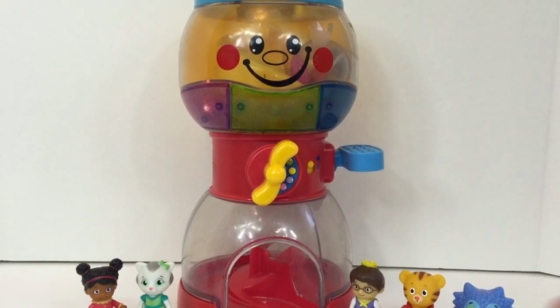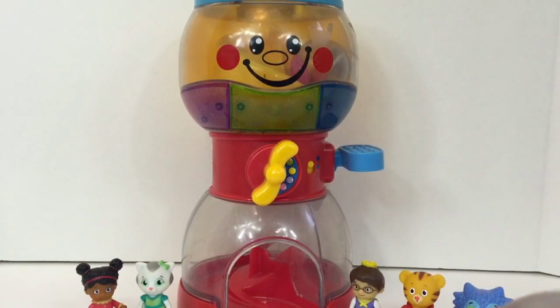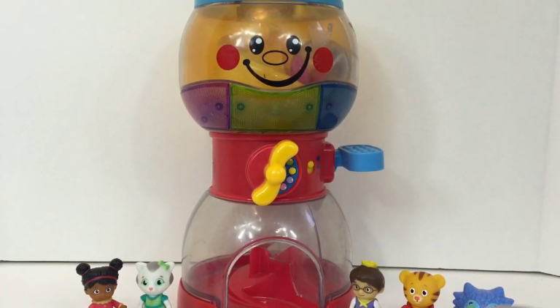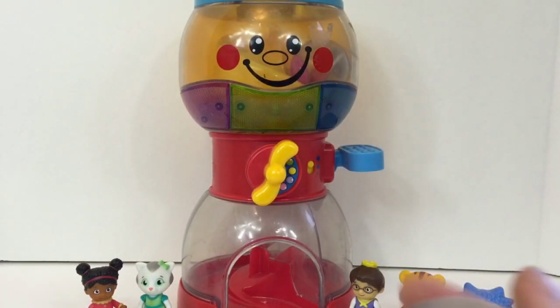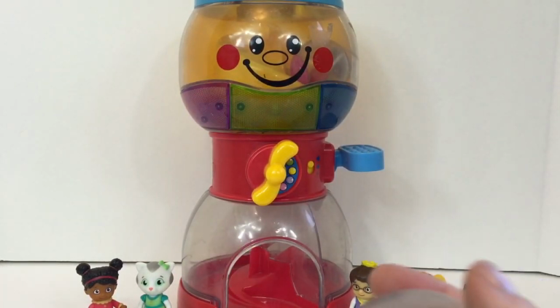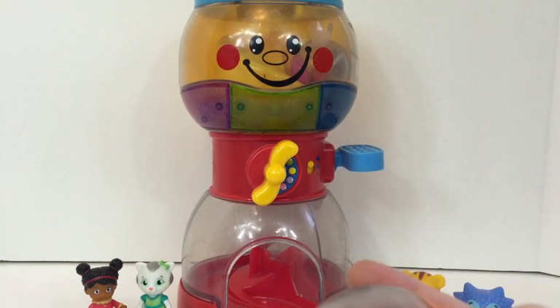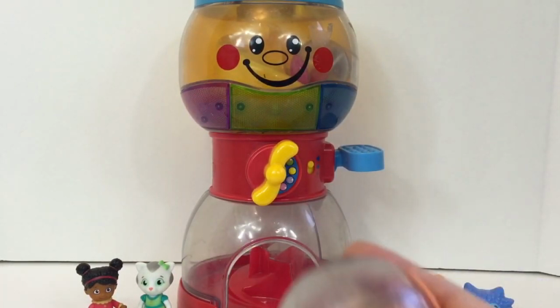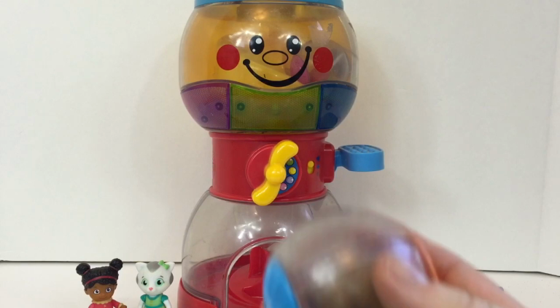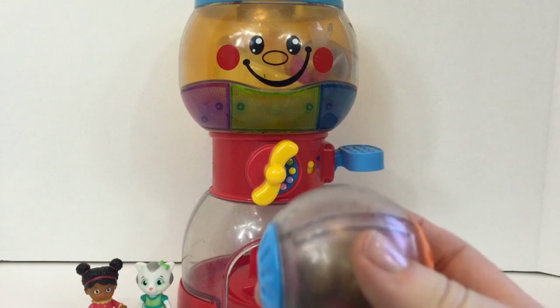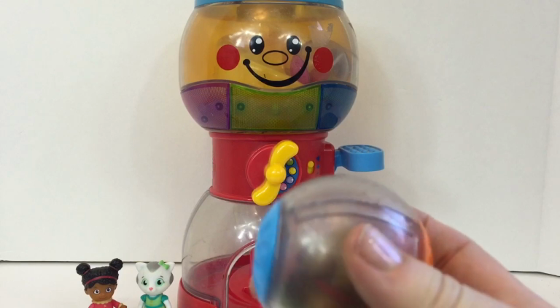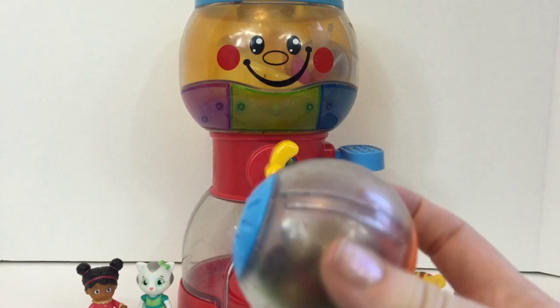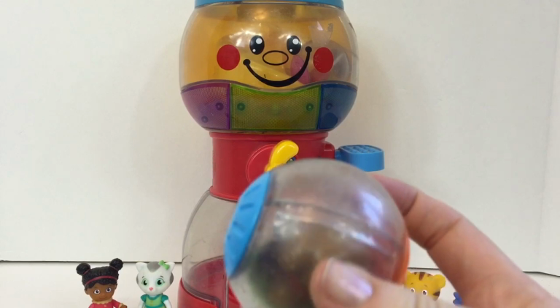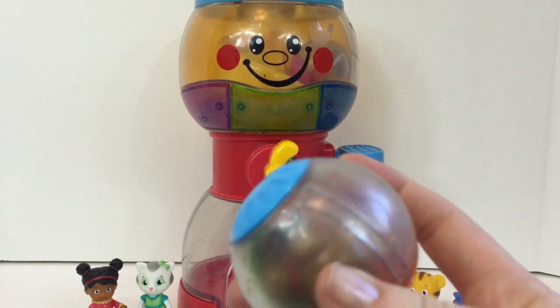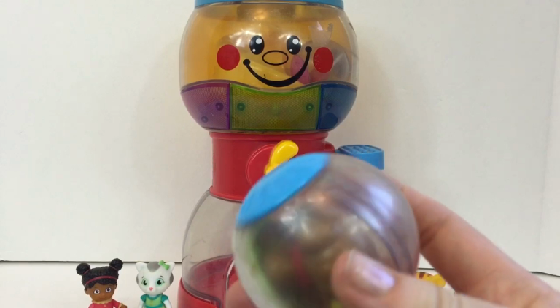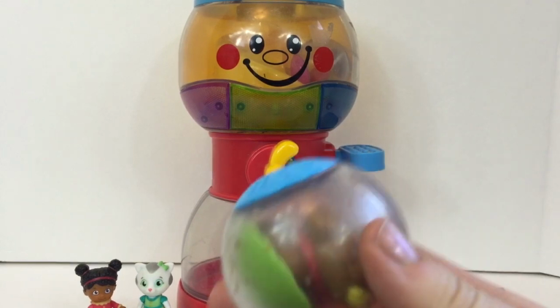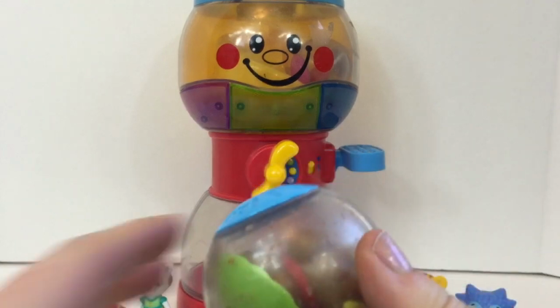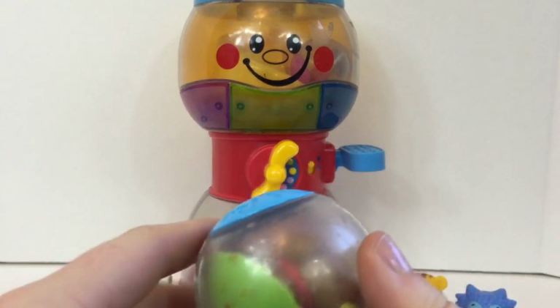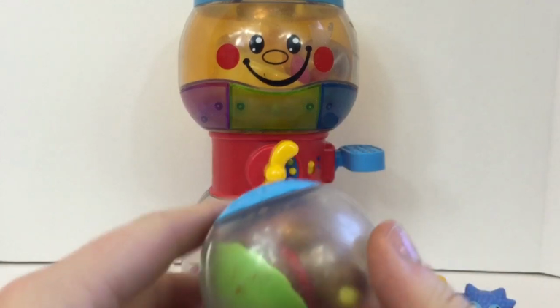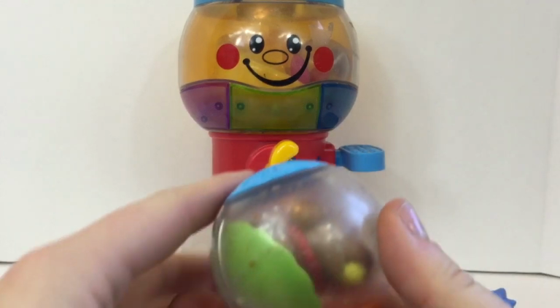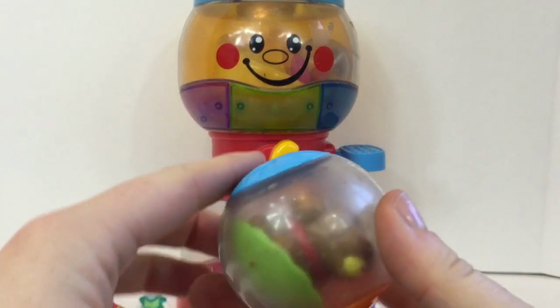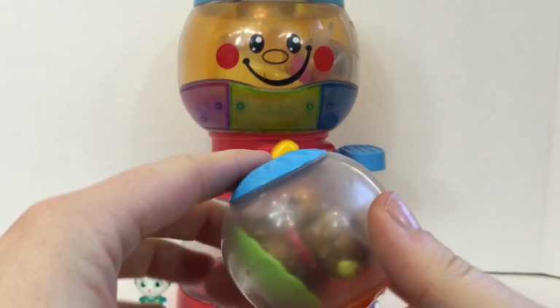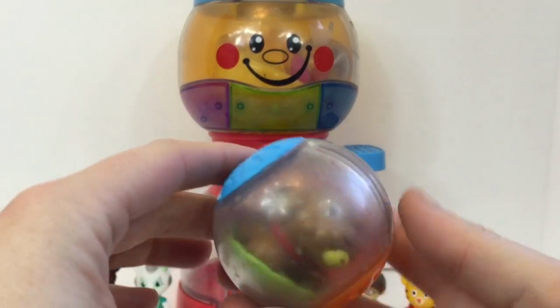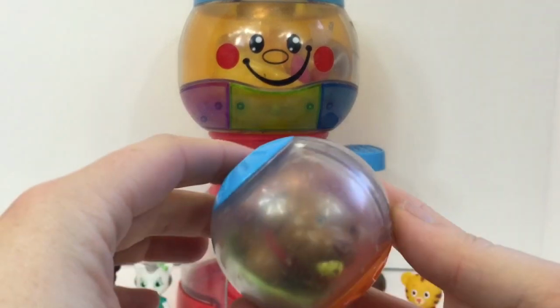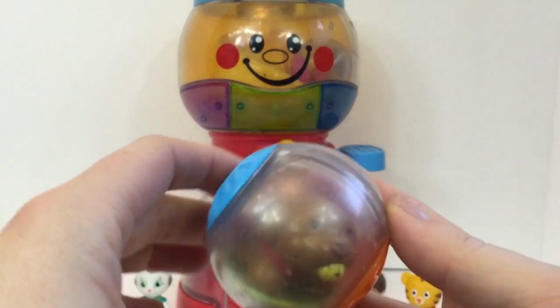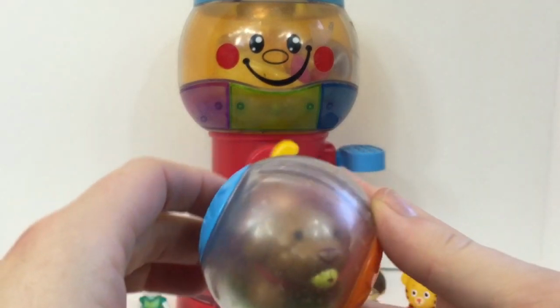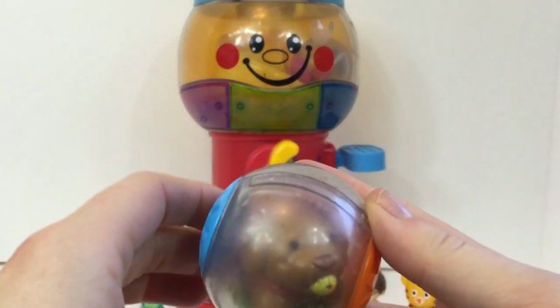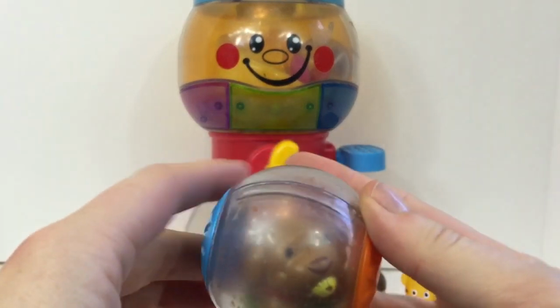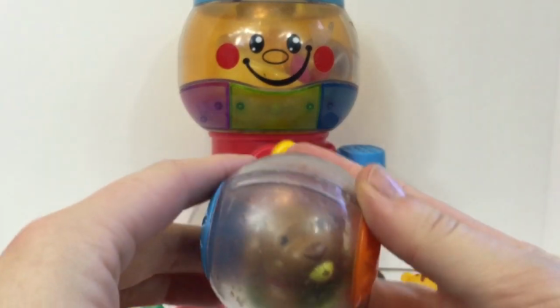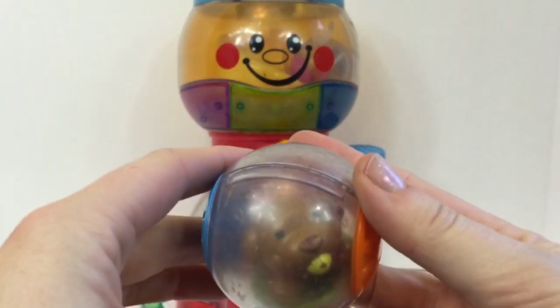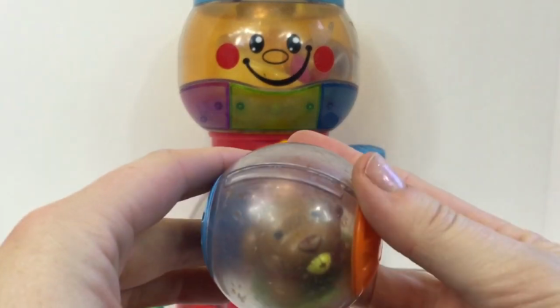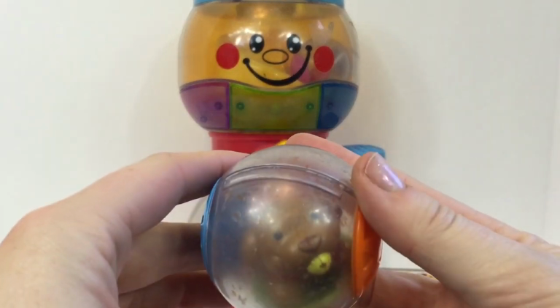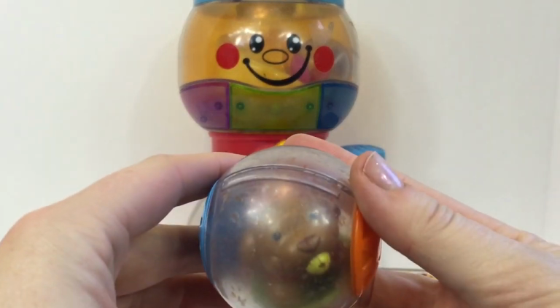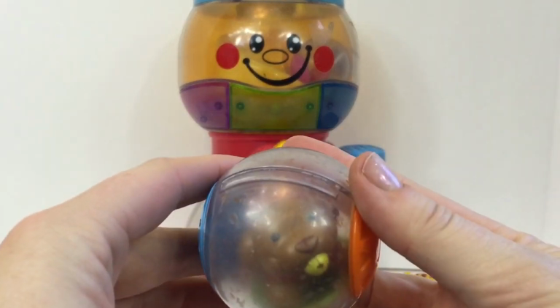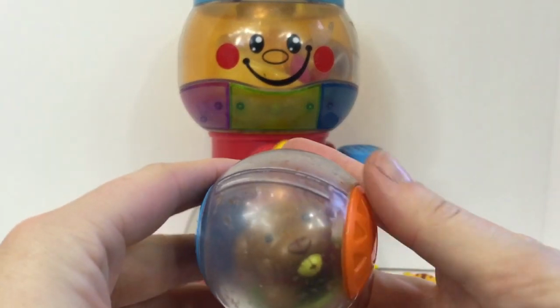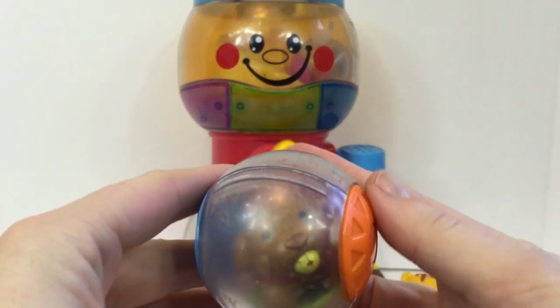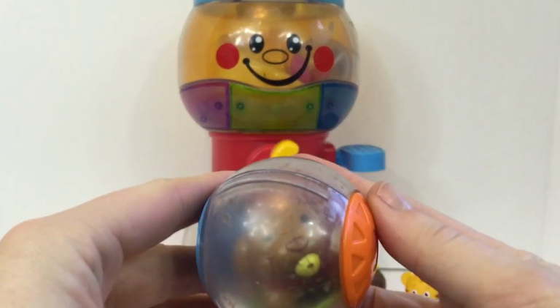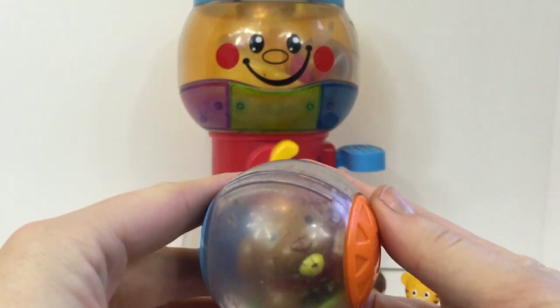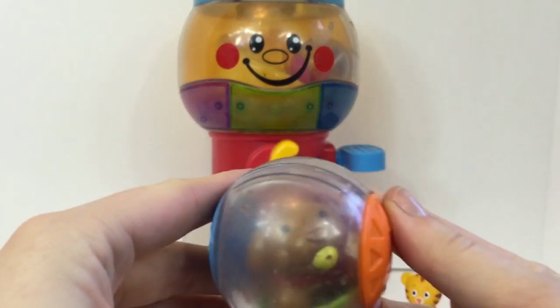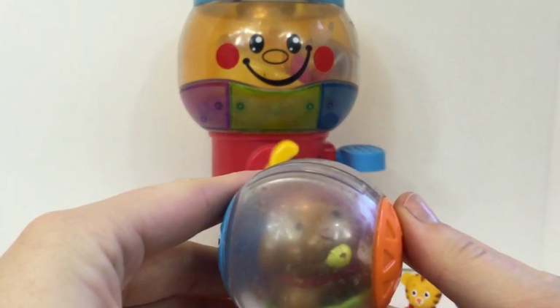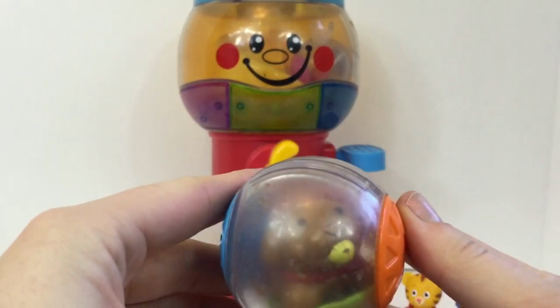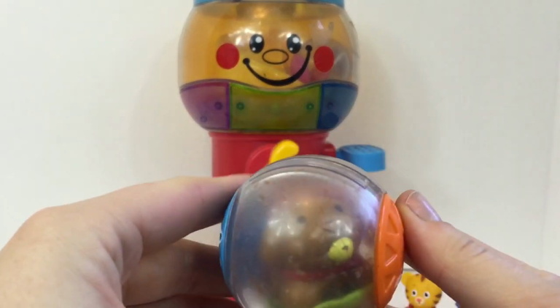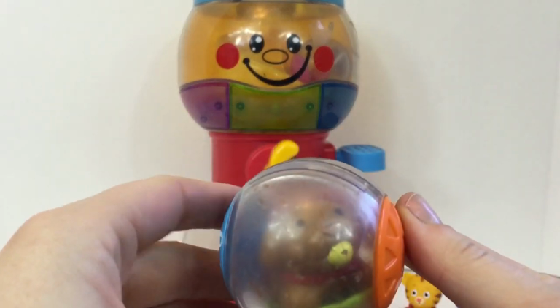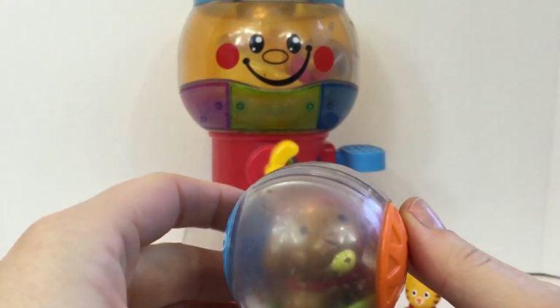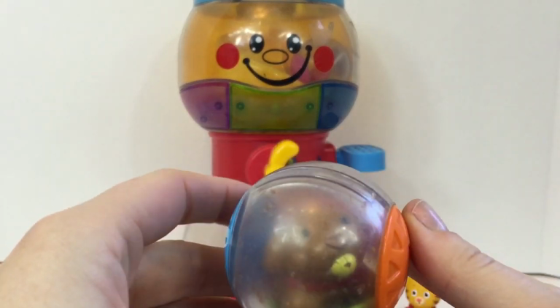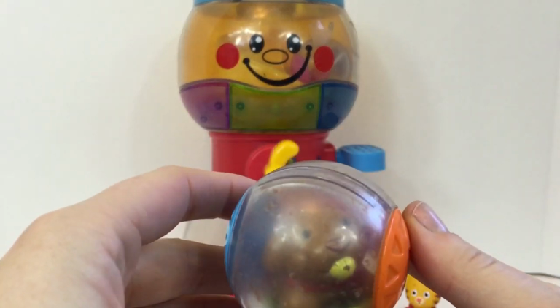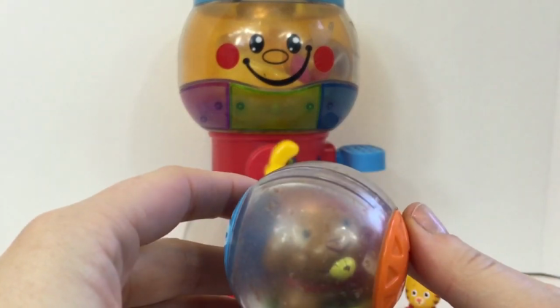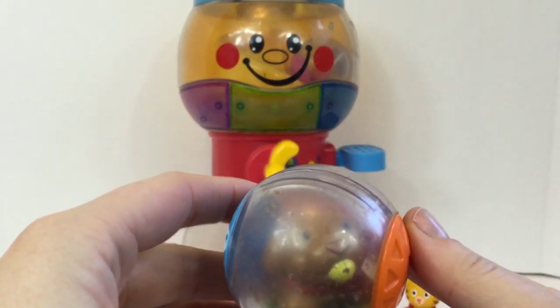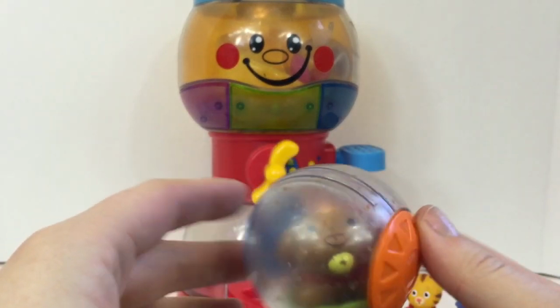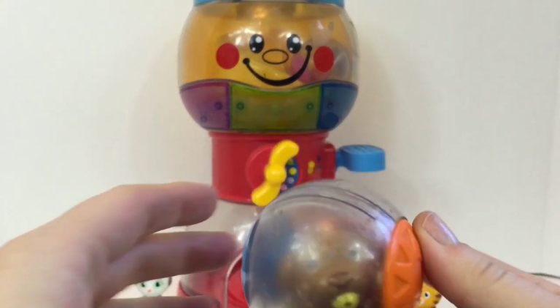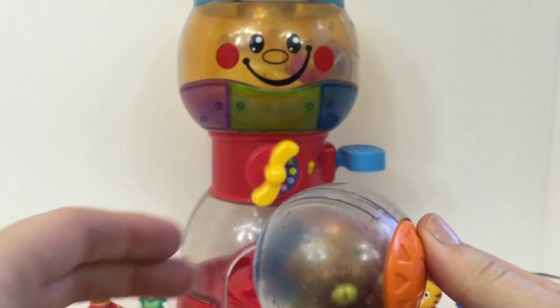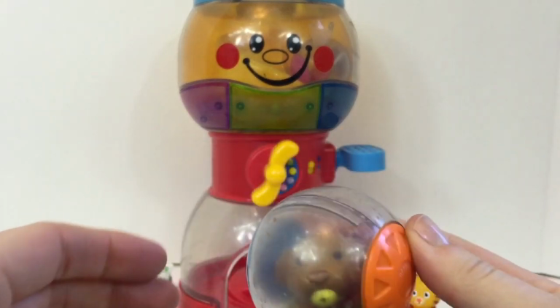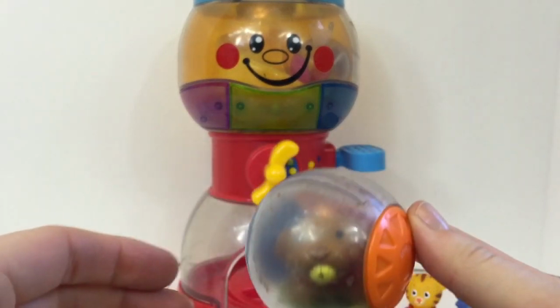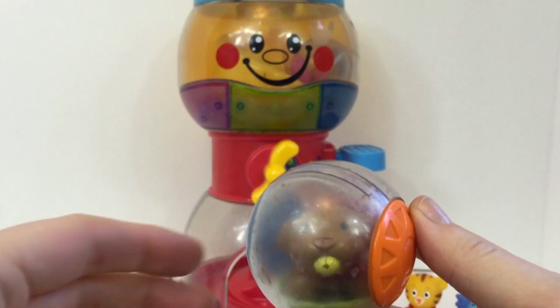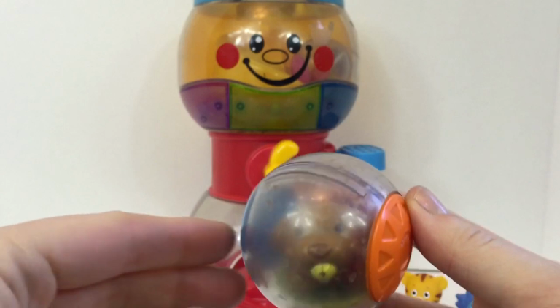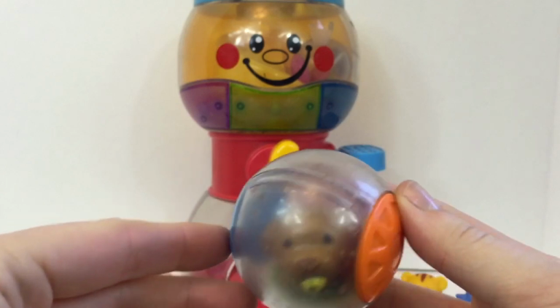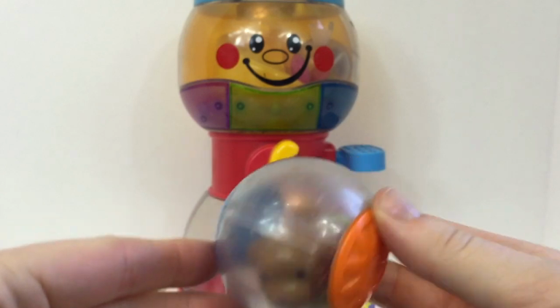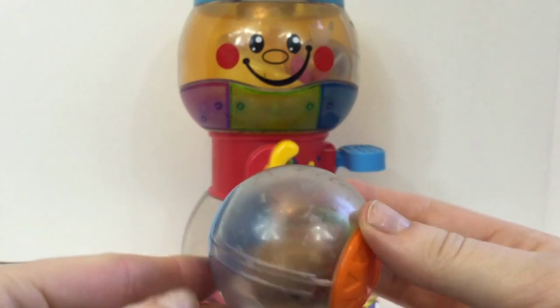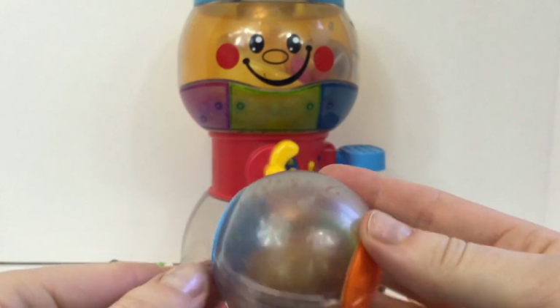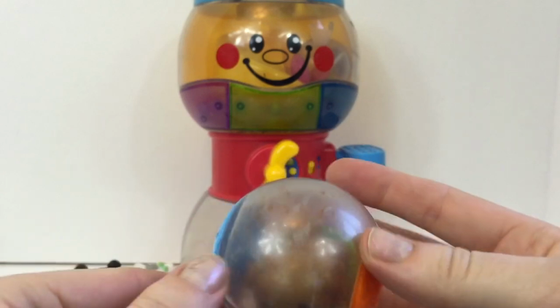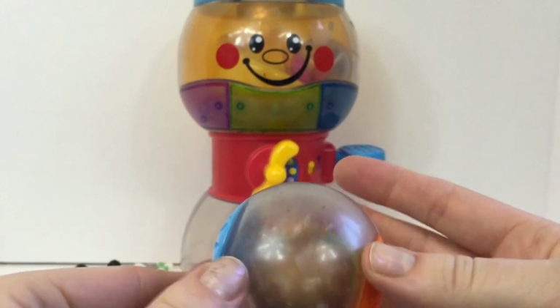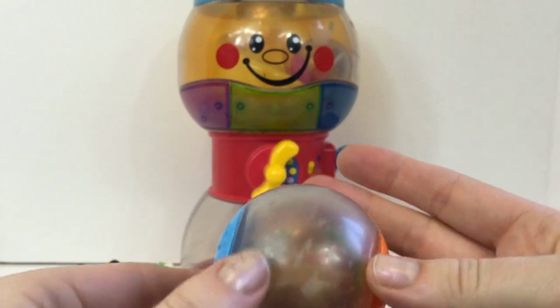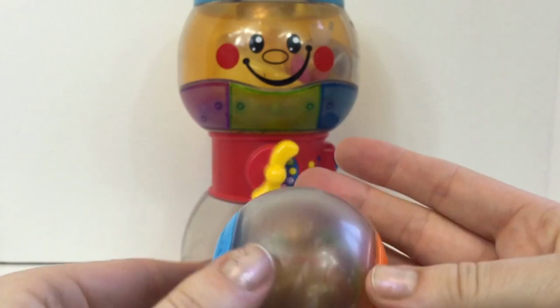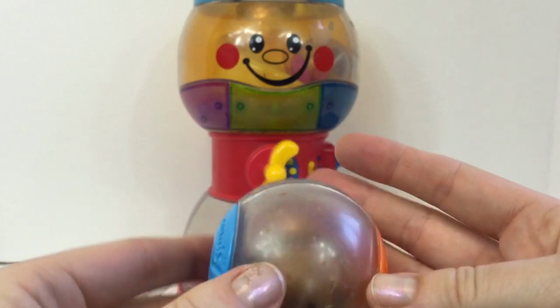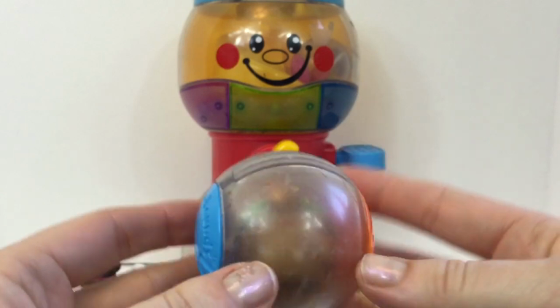Let's see what's inside our first gumball. It's a little brown puppy dog and he's got a little toy ball in his mouth.